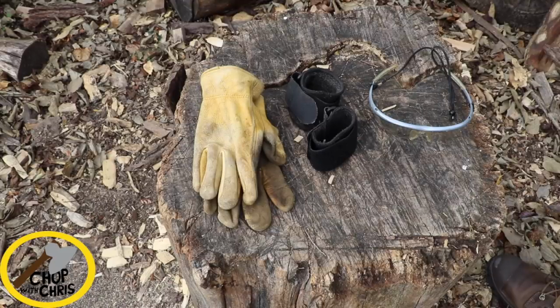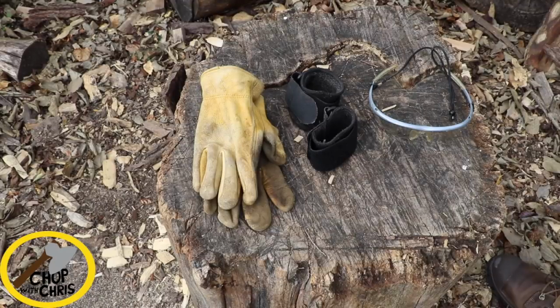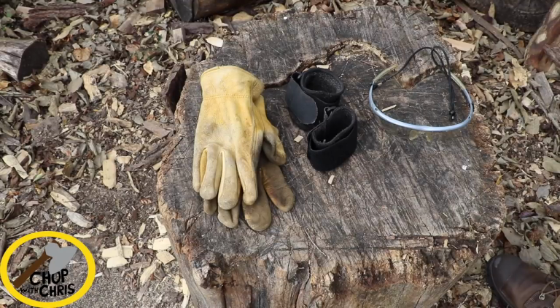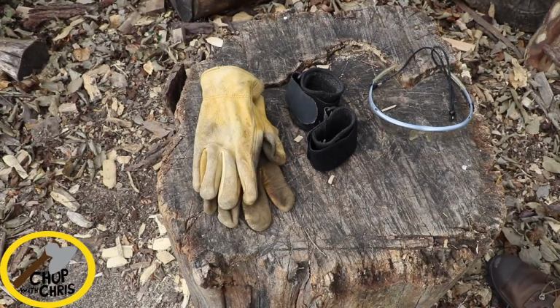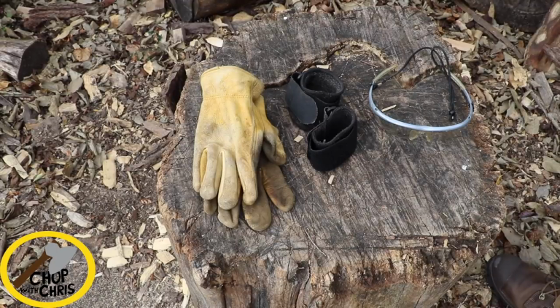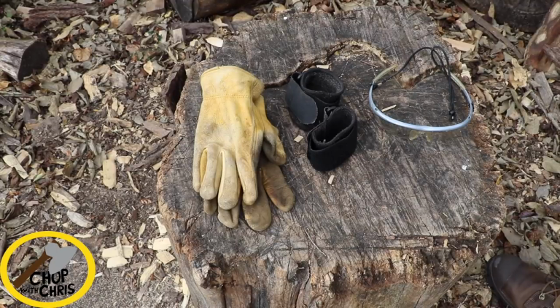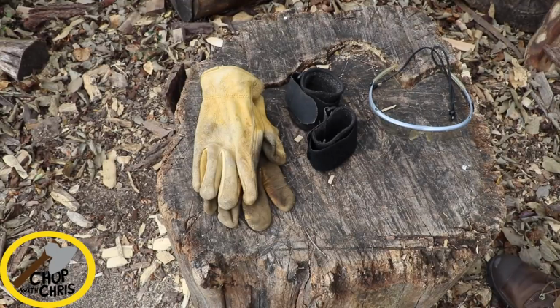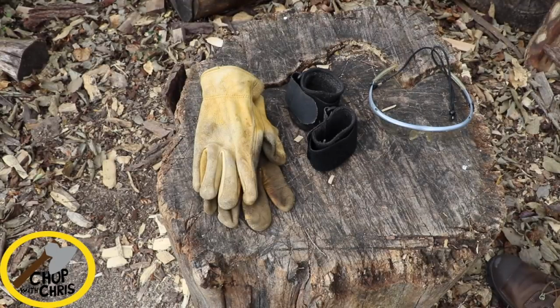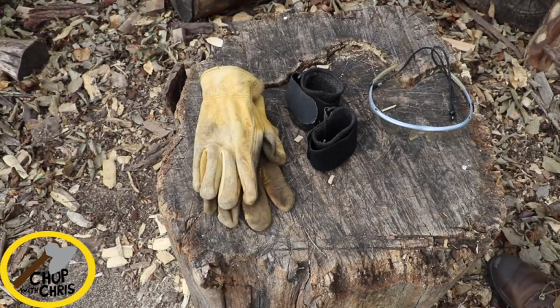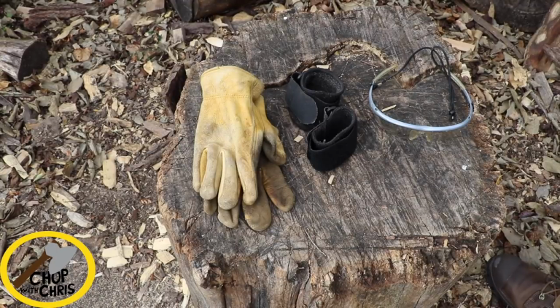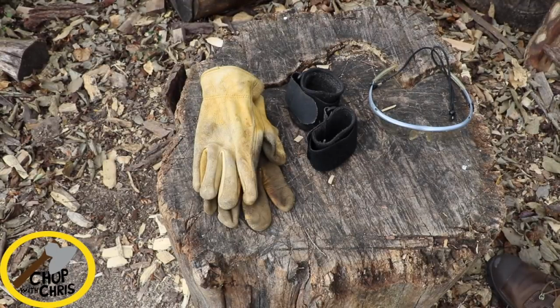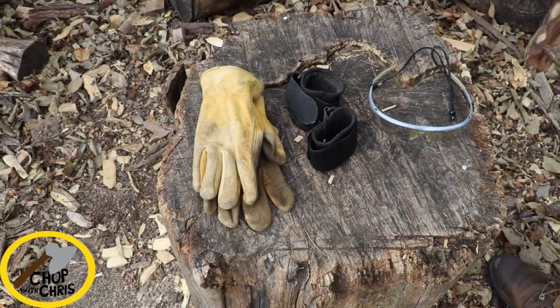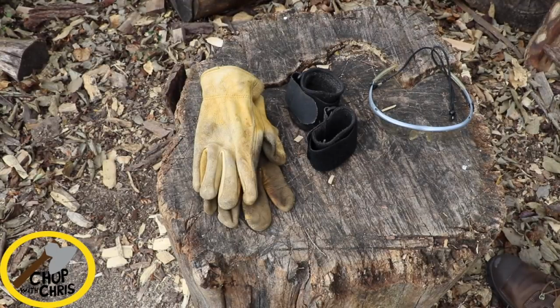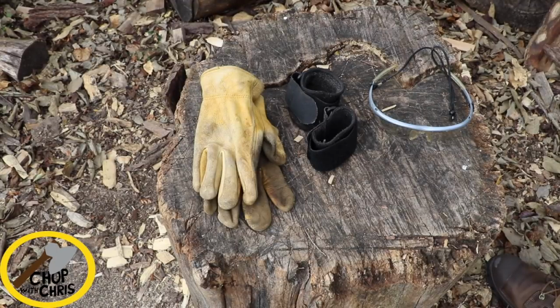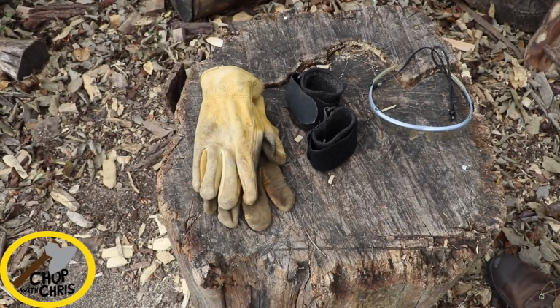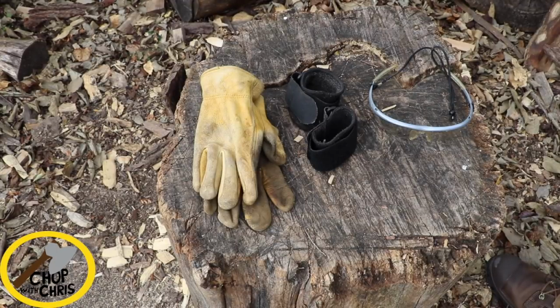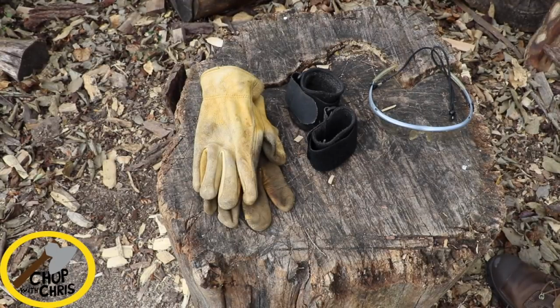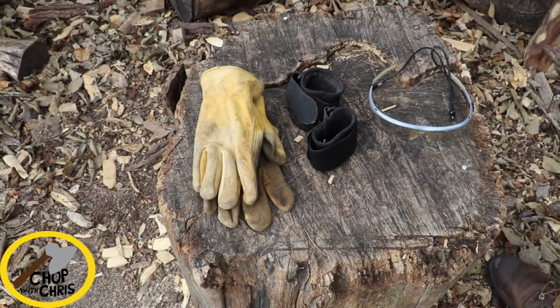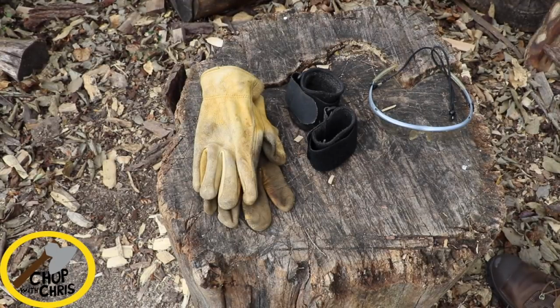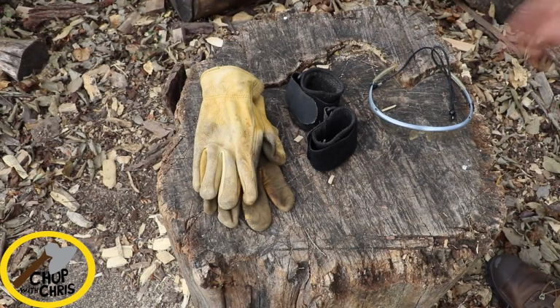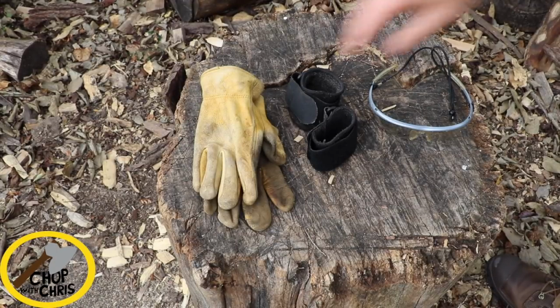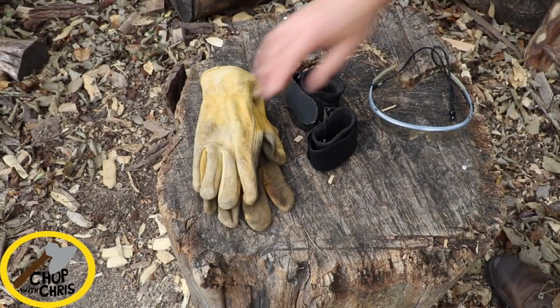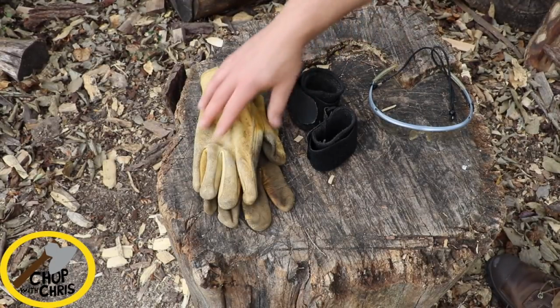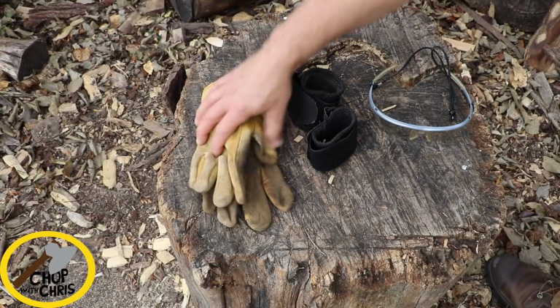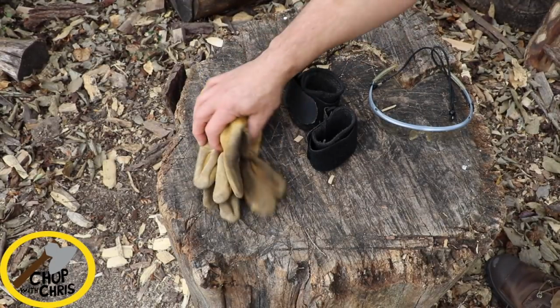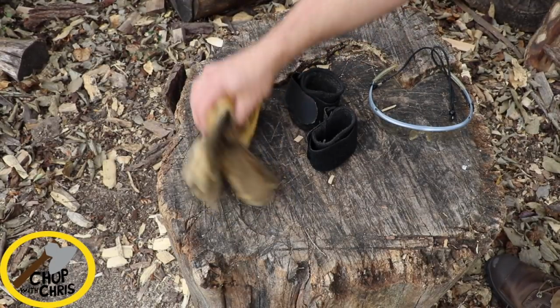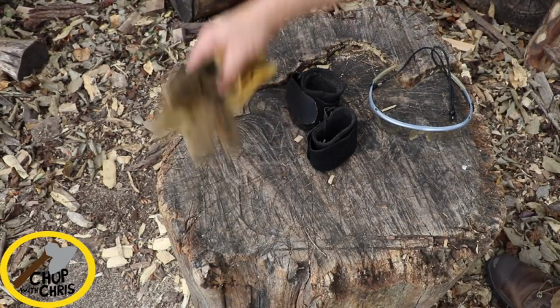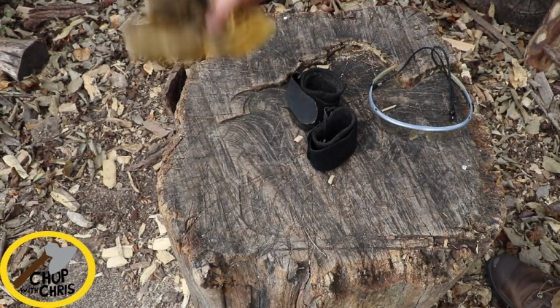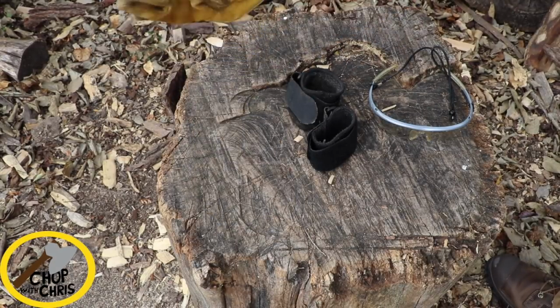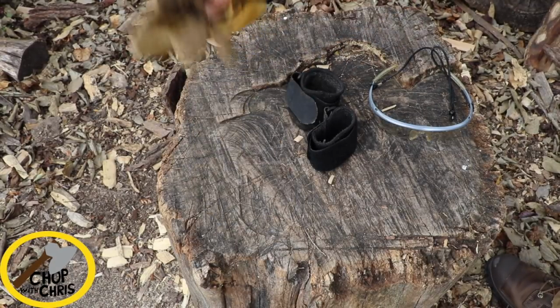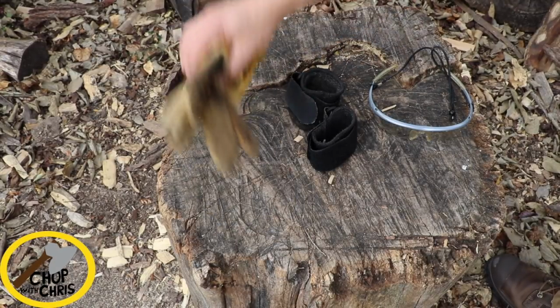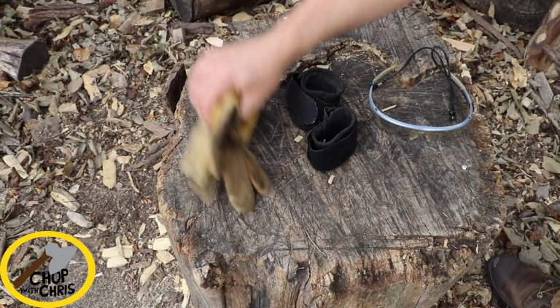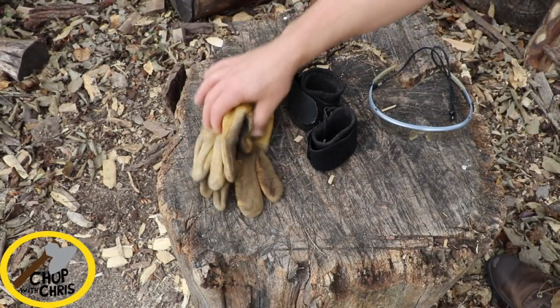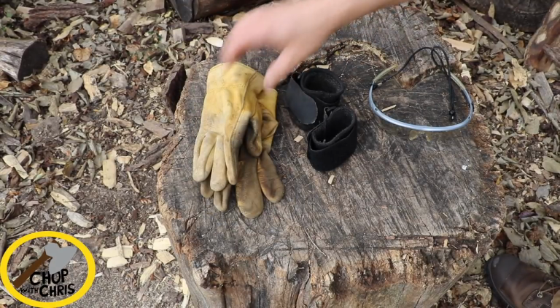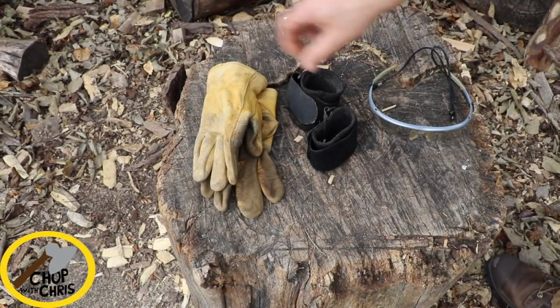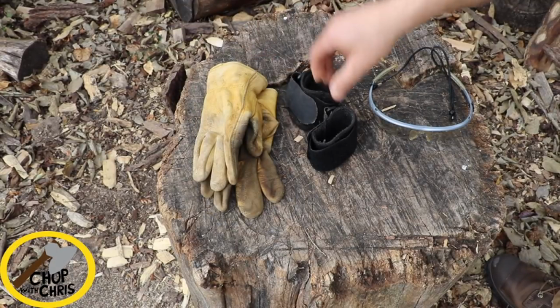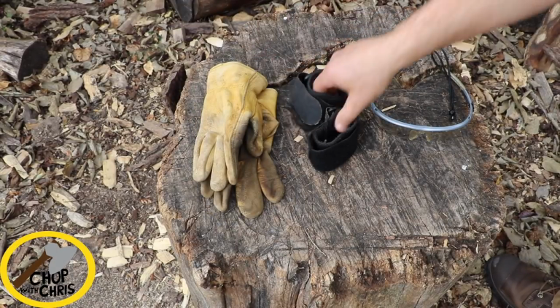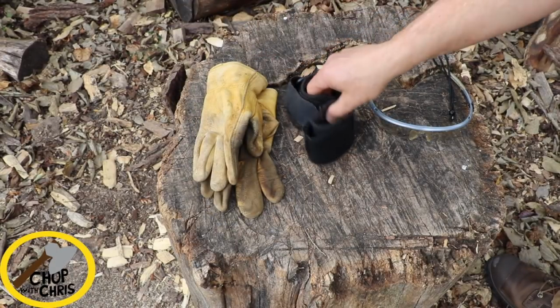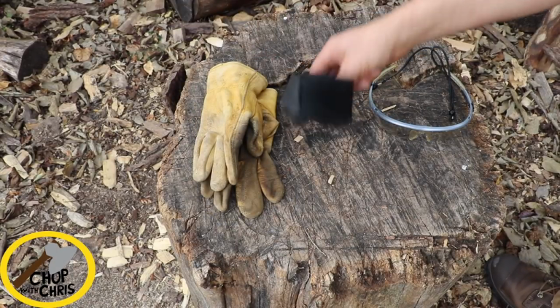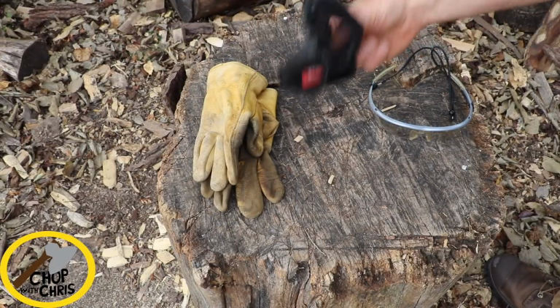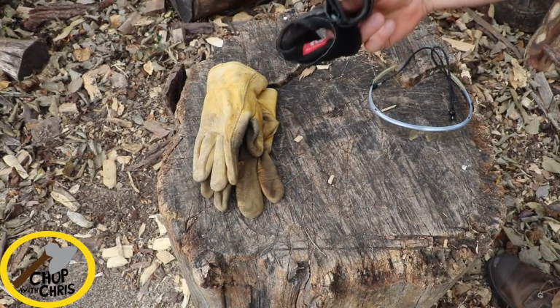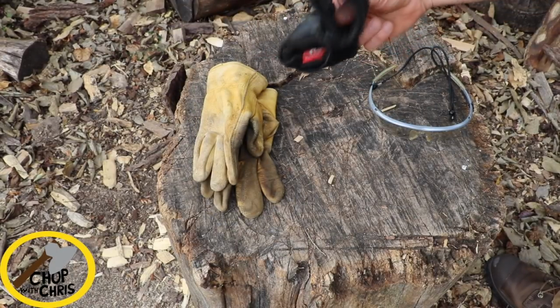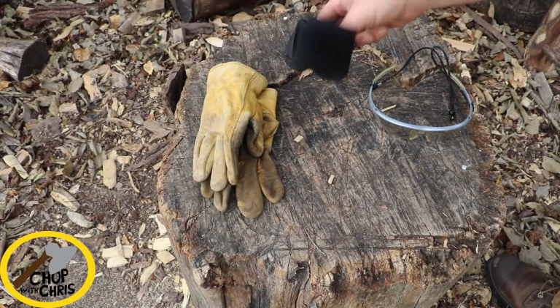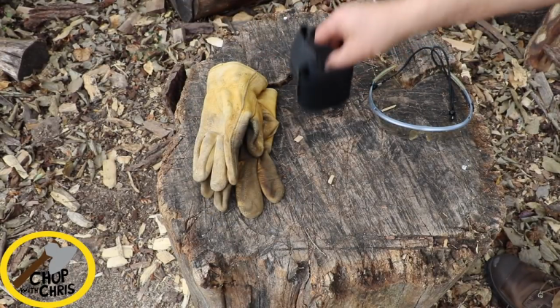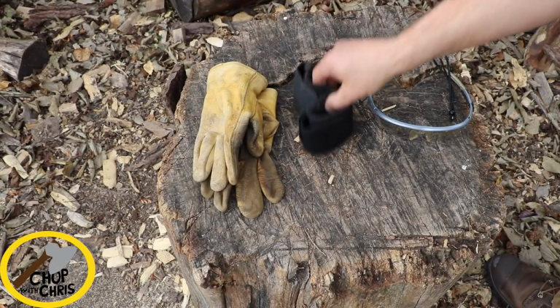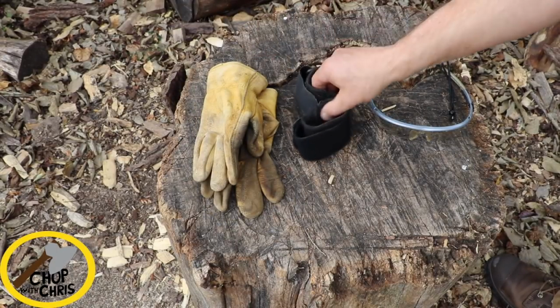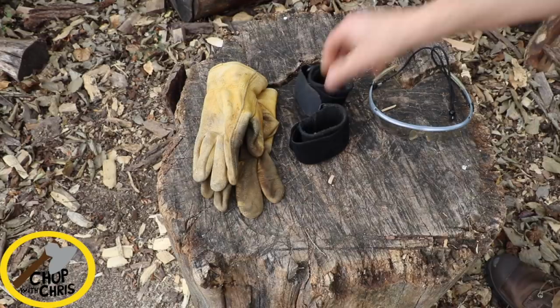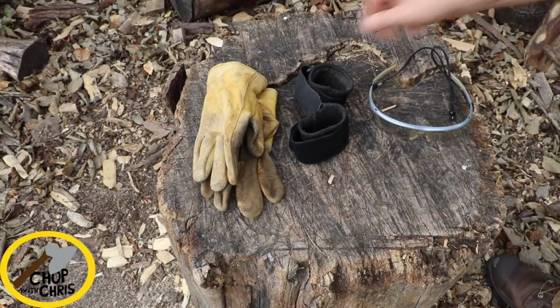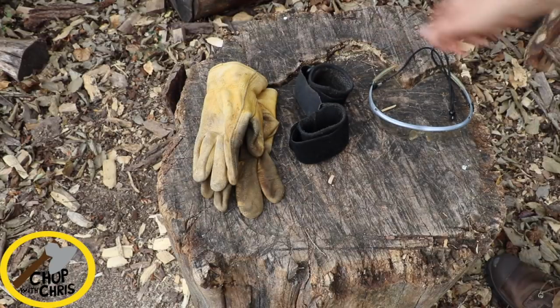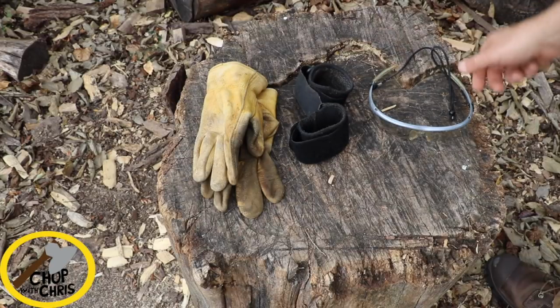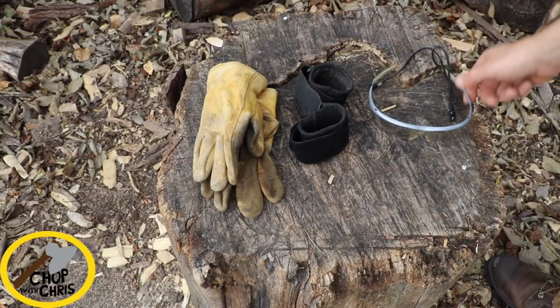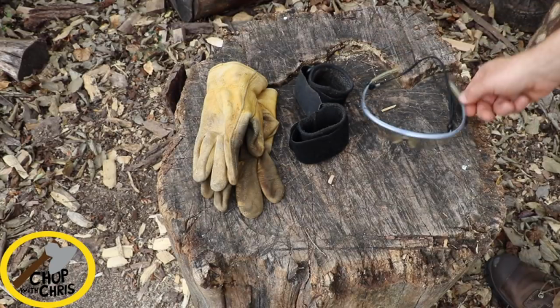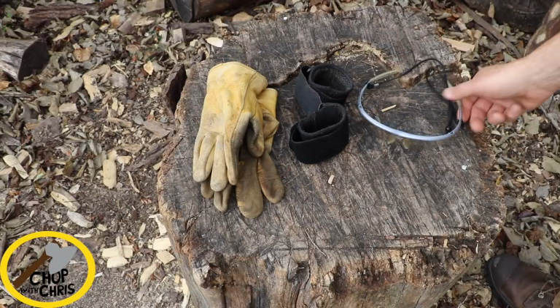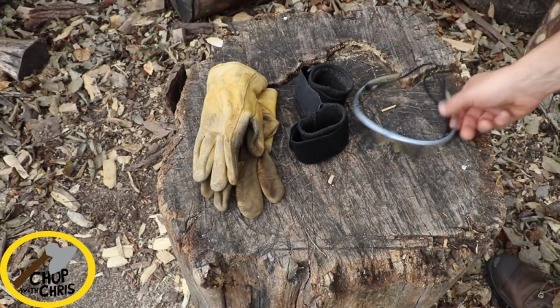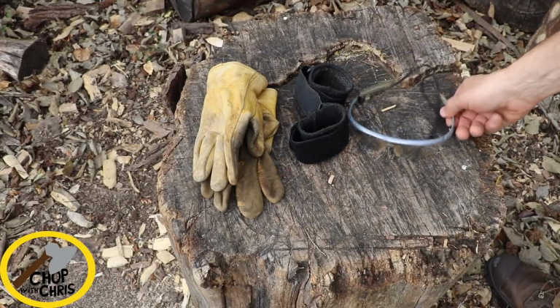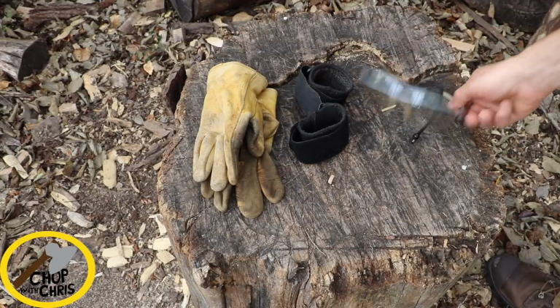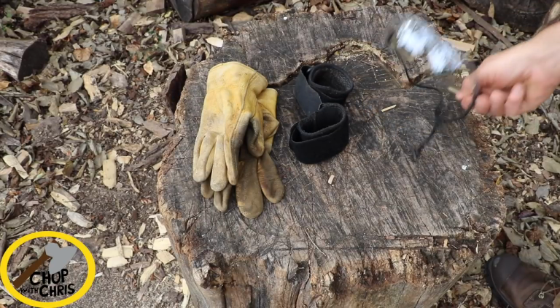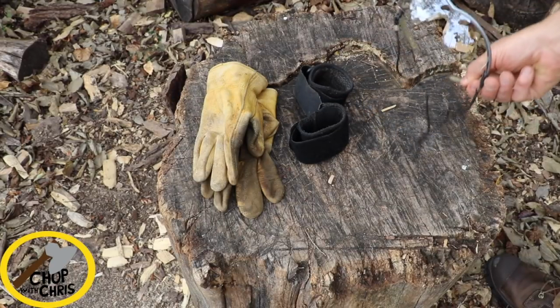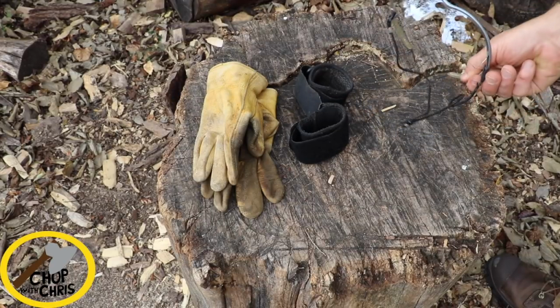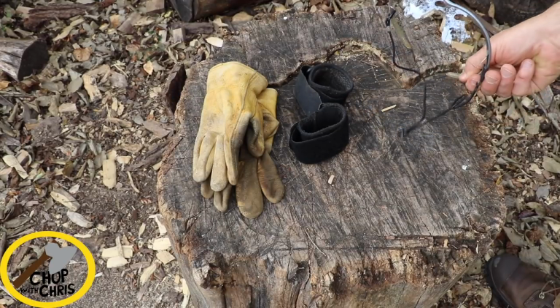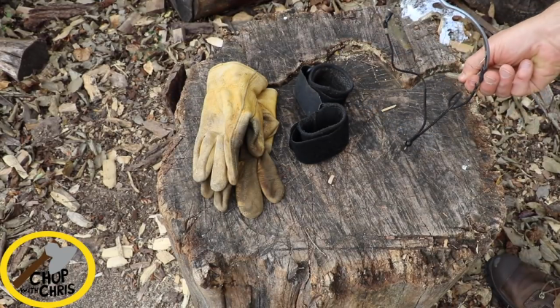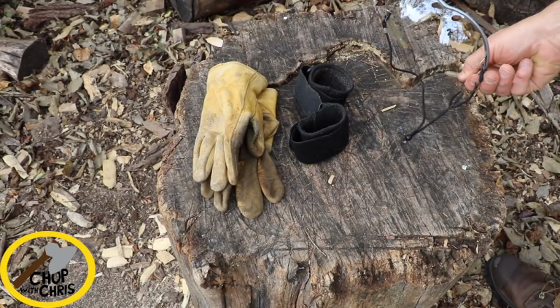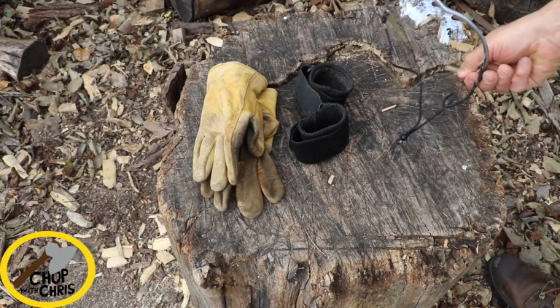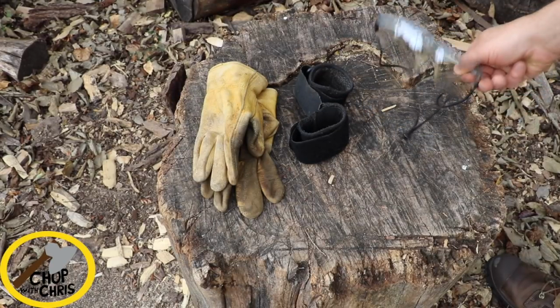In terms of safety equipment, I wear leather gloves, wrist straps, and of course safety glasses.